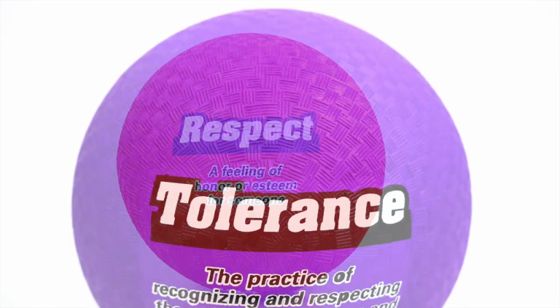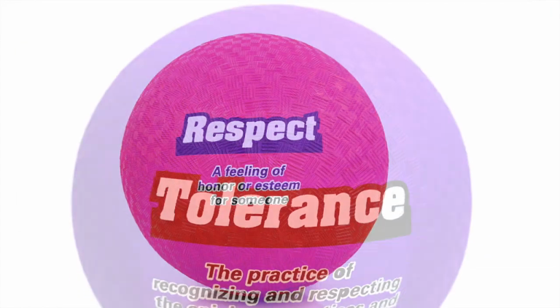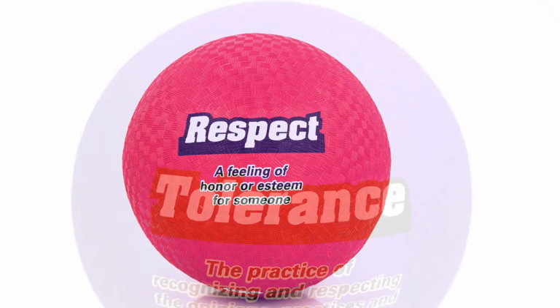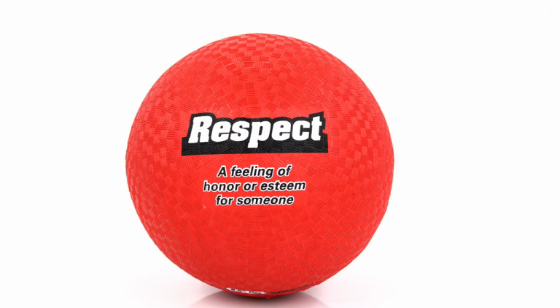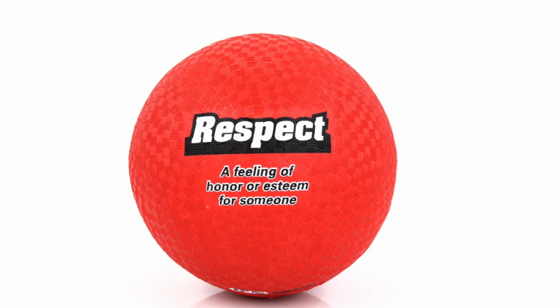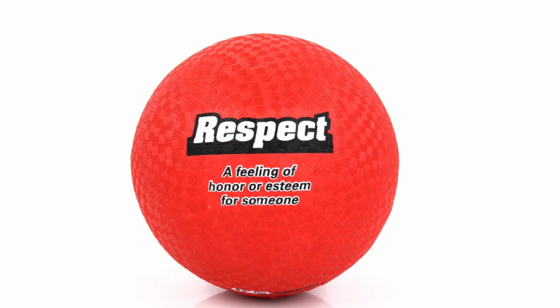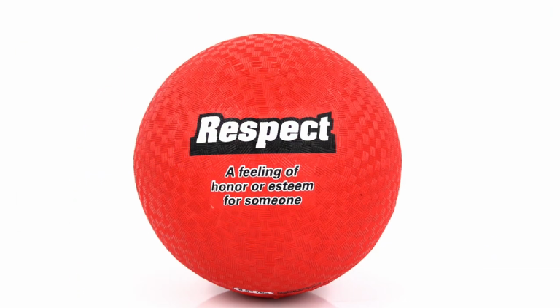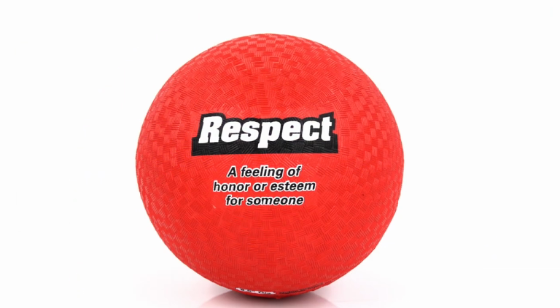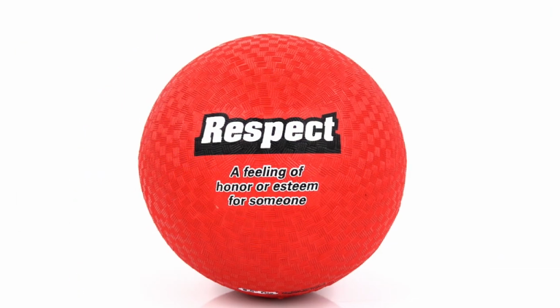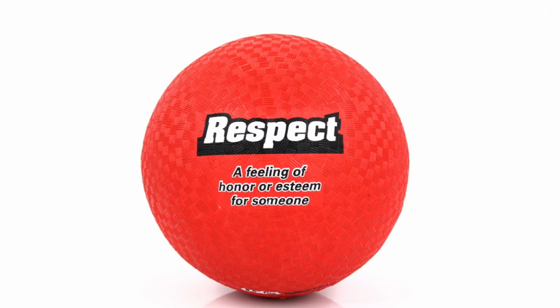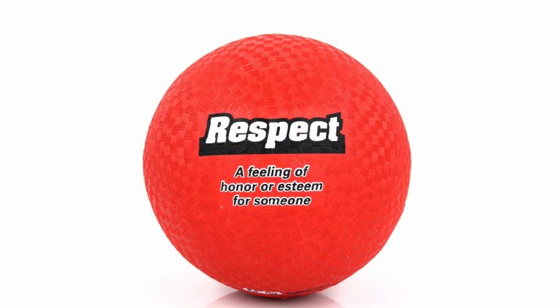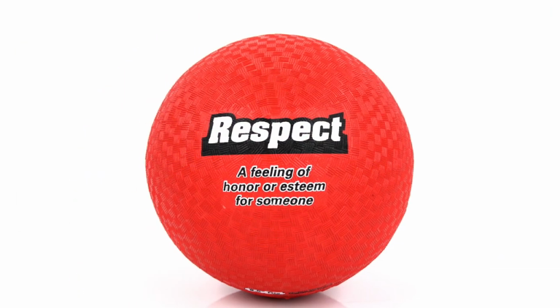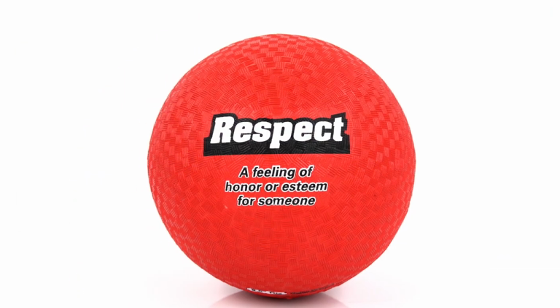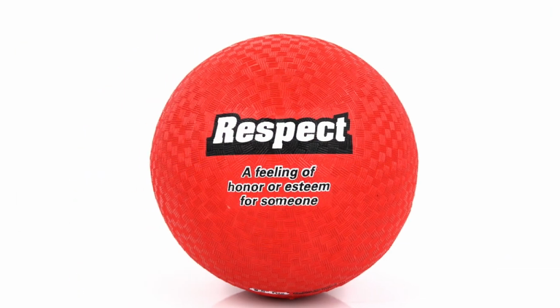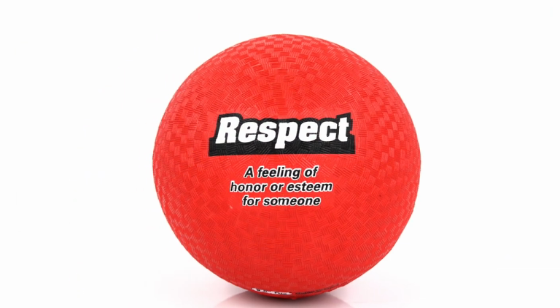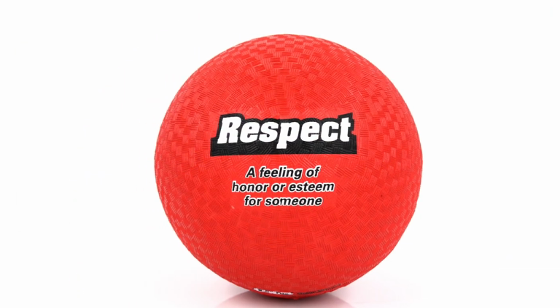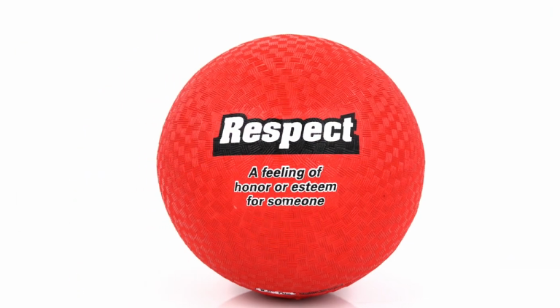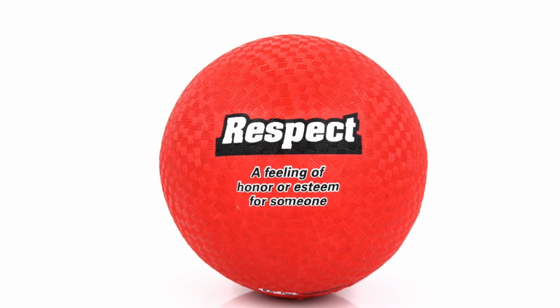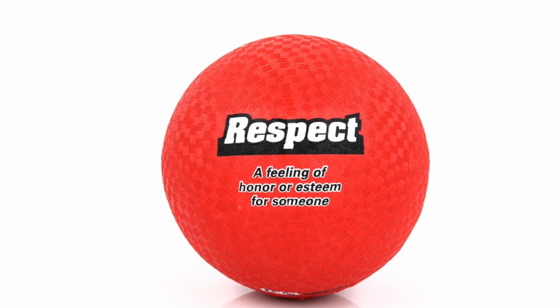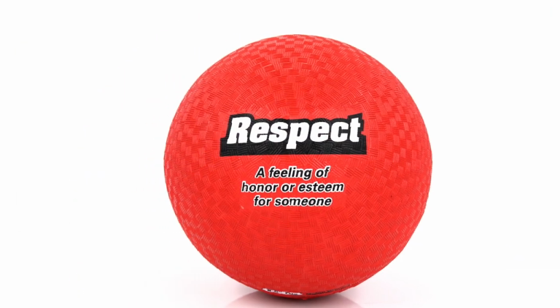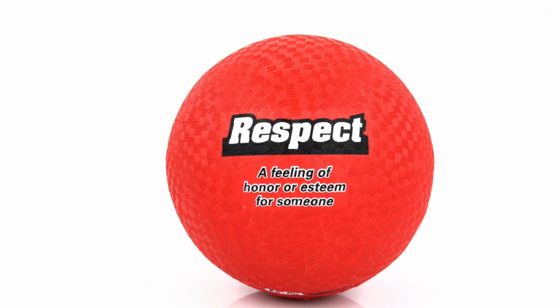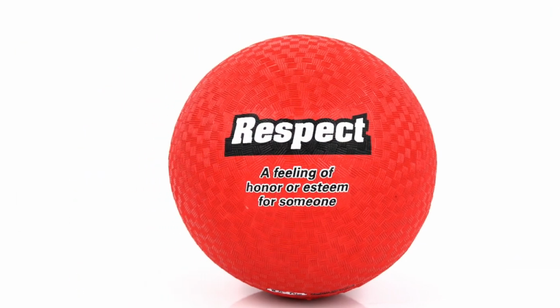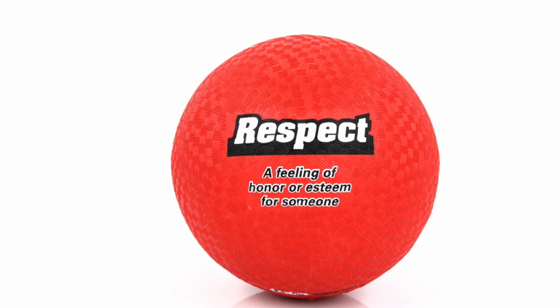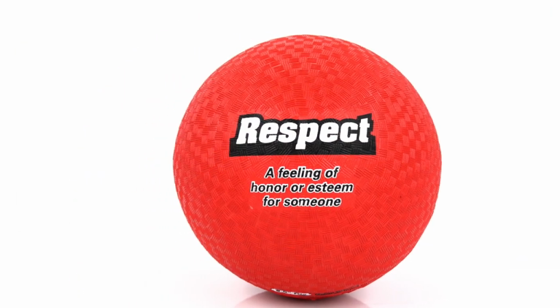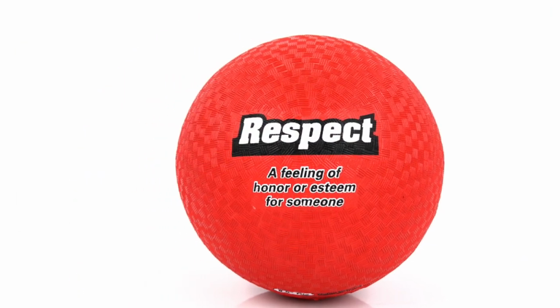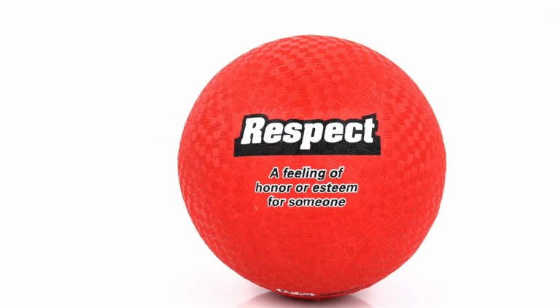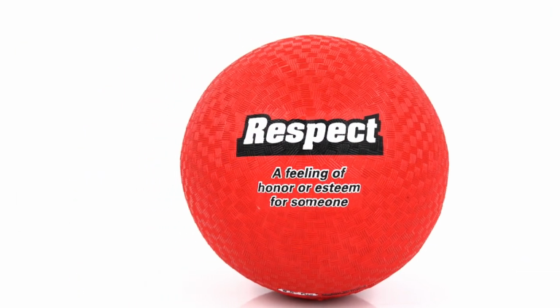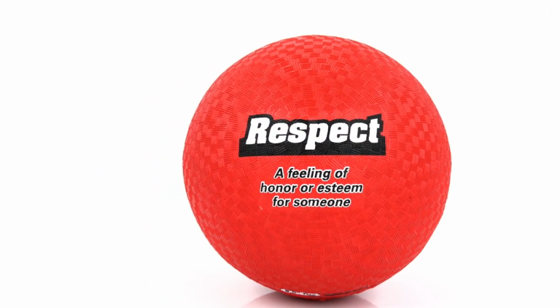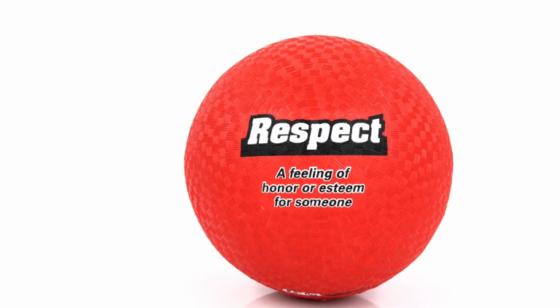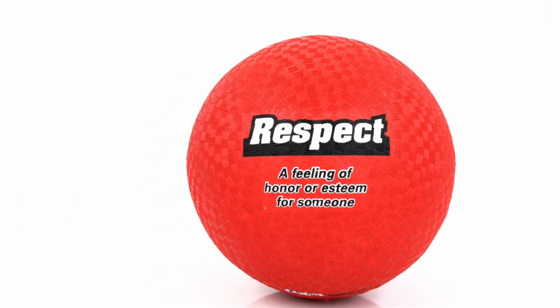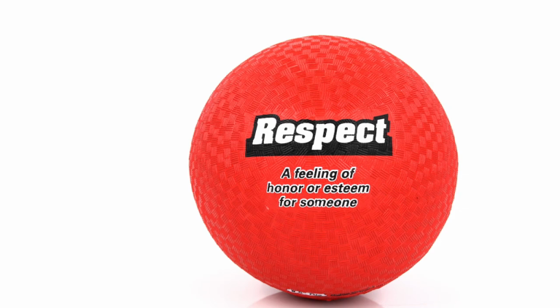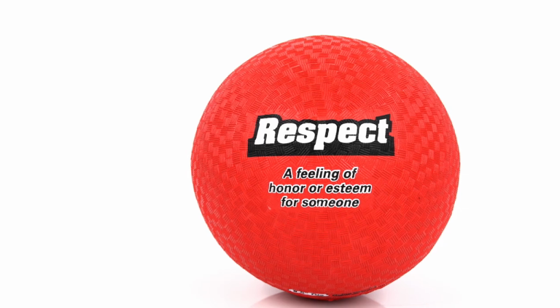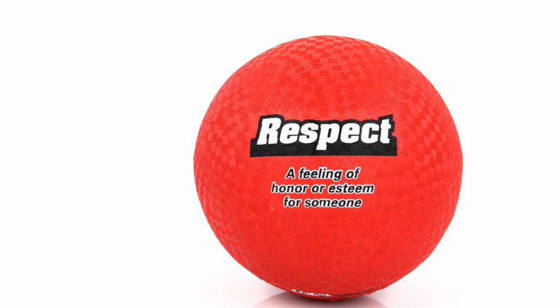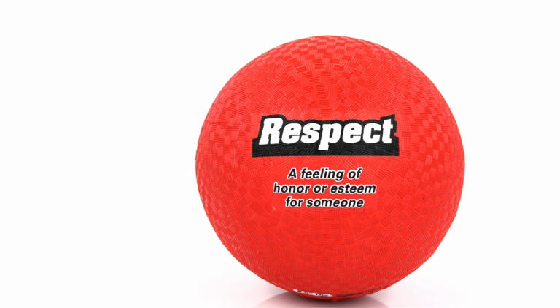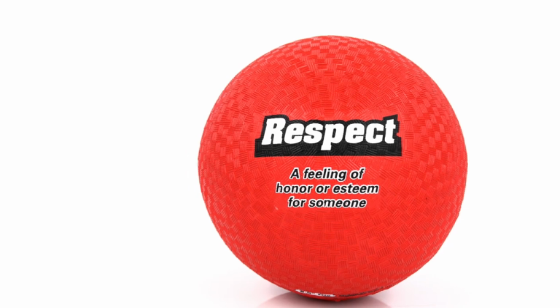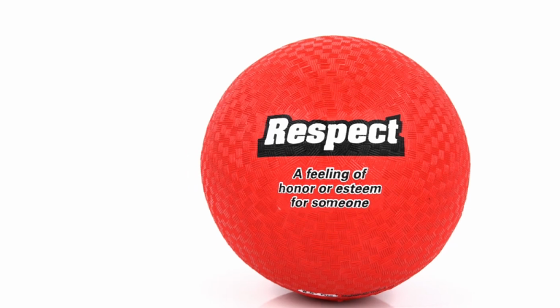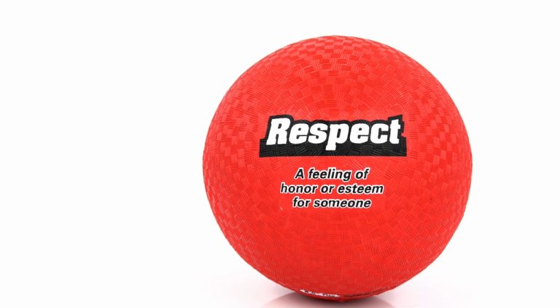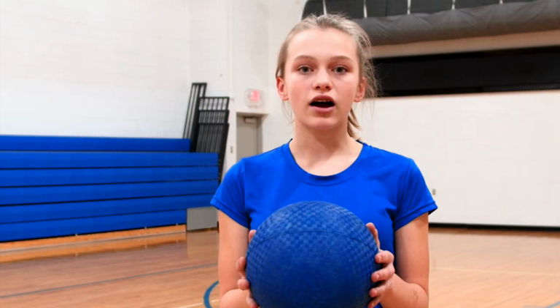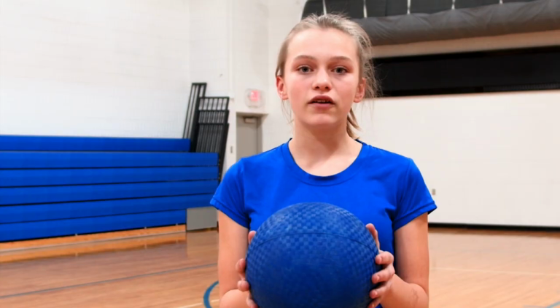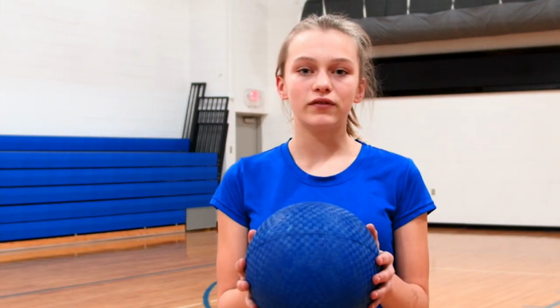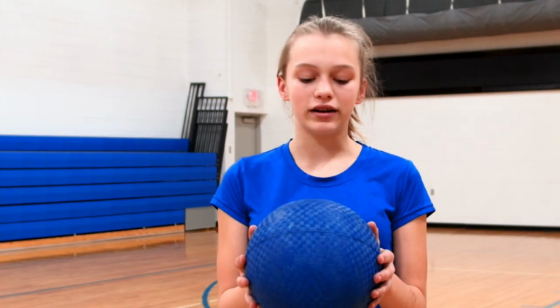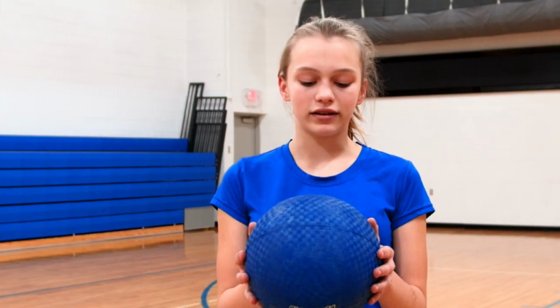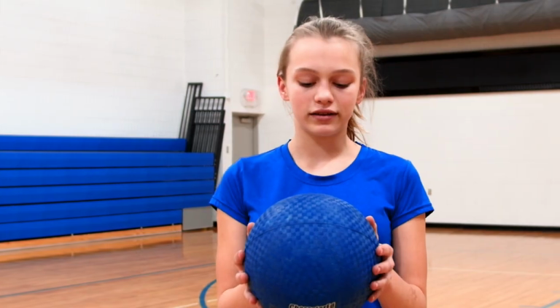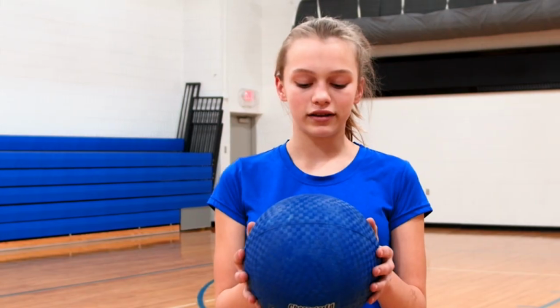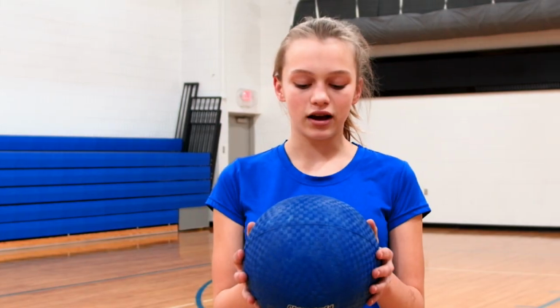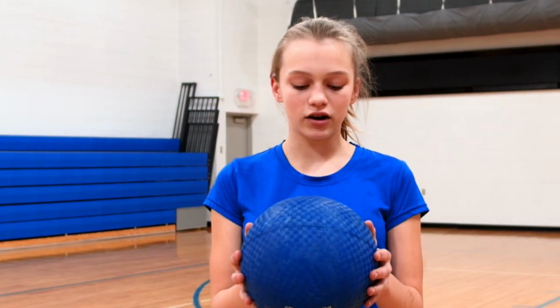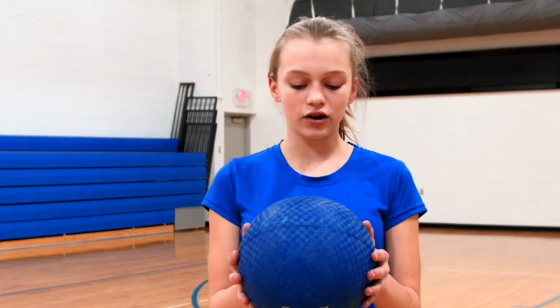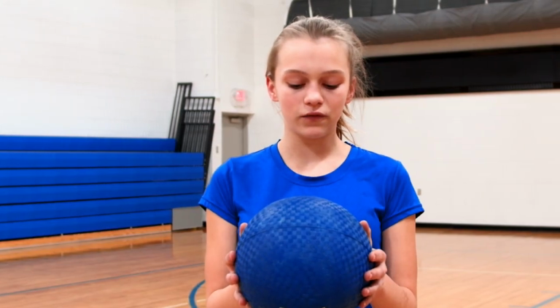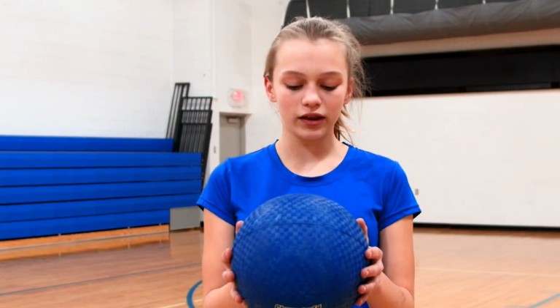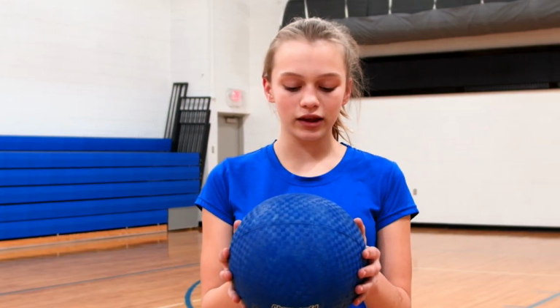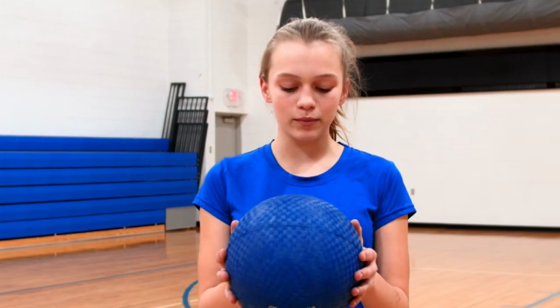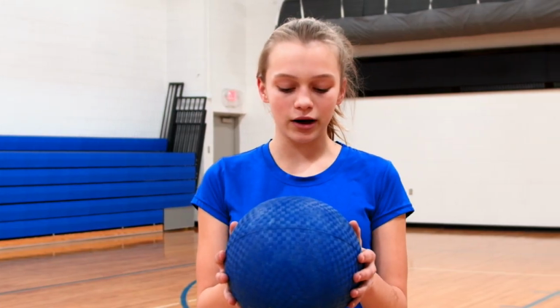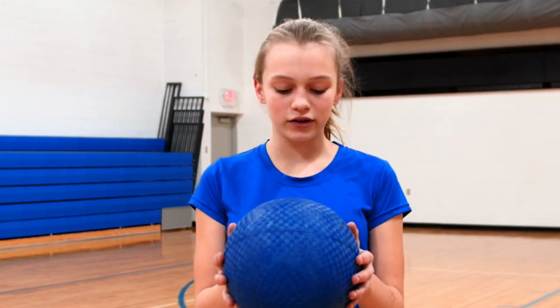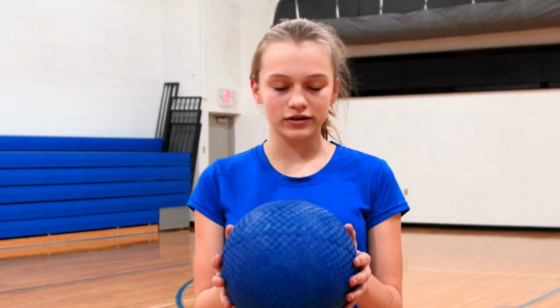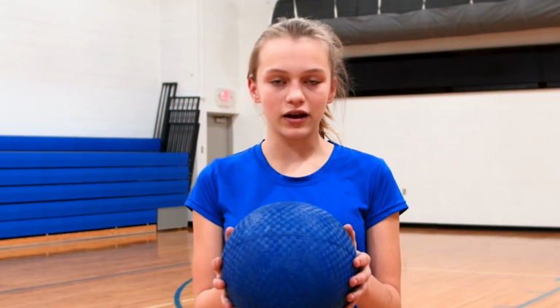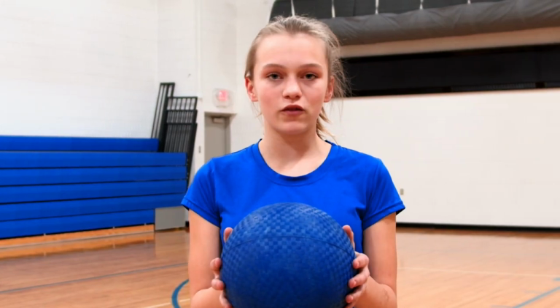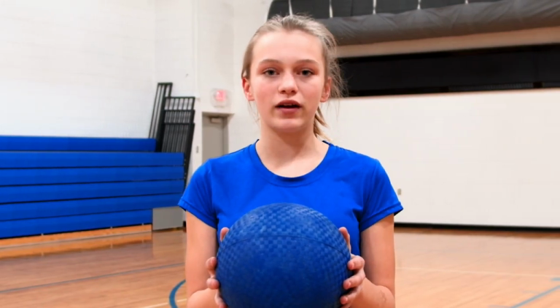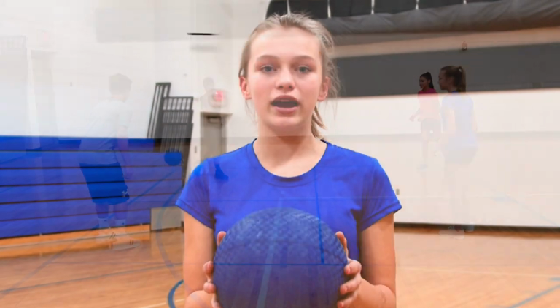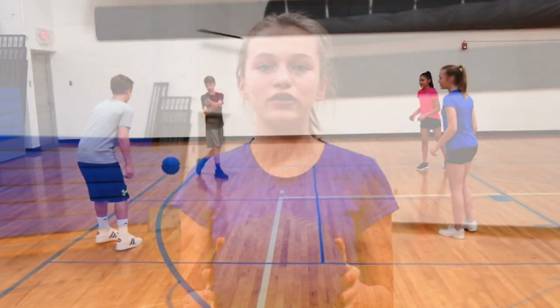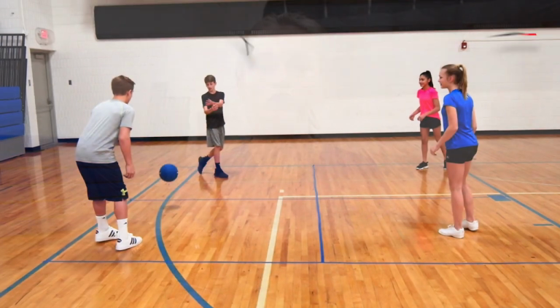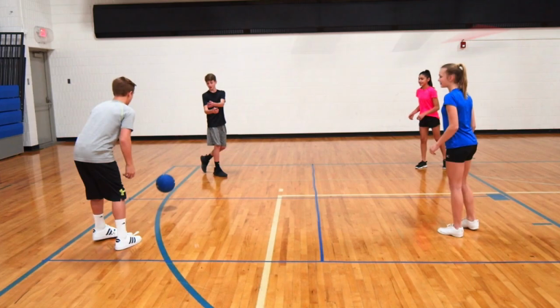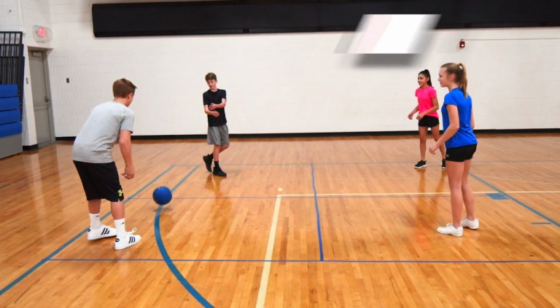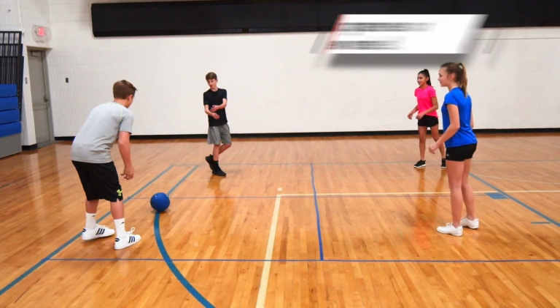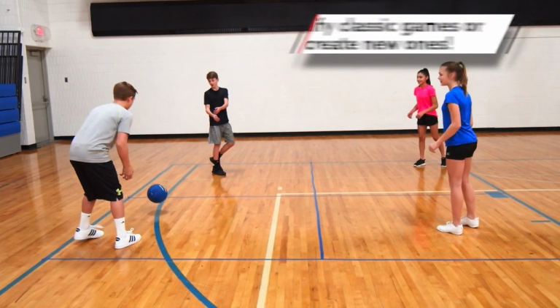These qualities and their definitions are printed boldly on the balls for quick reference. Confidence: a good feeling about yourself and your ability.